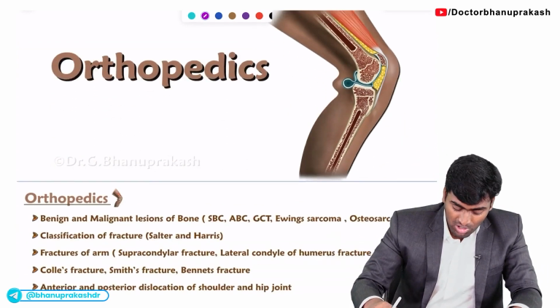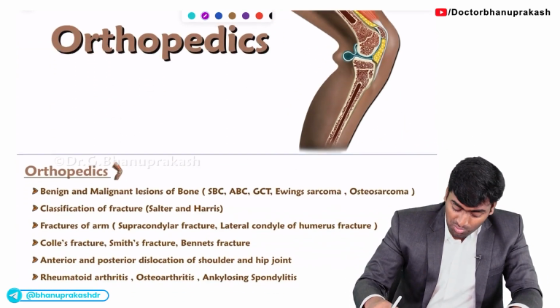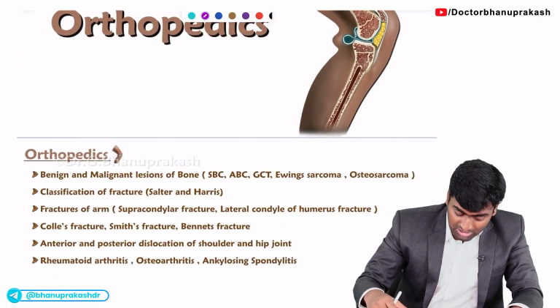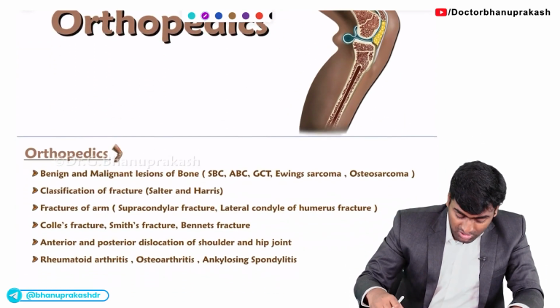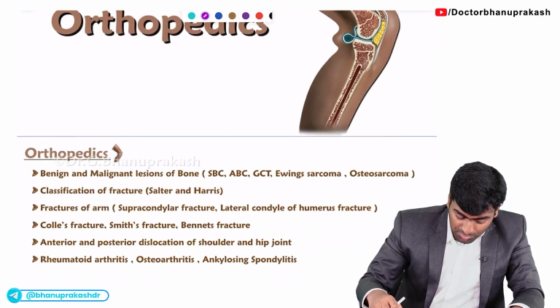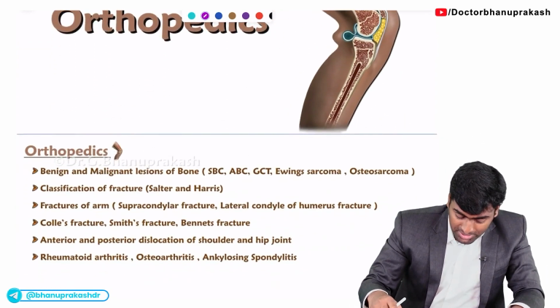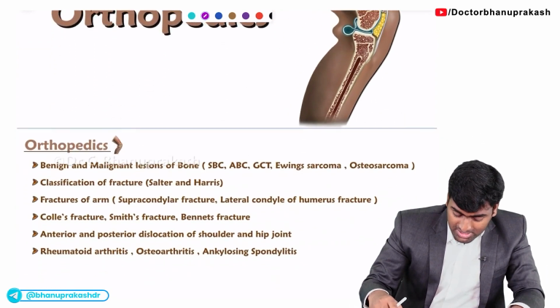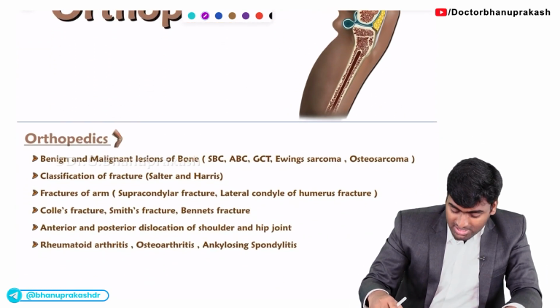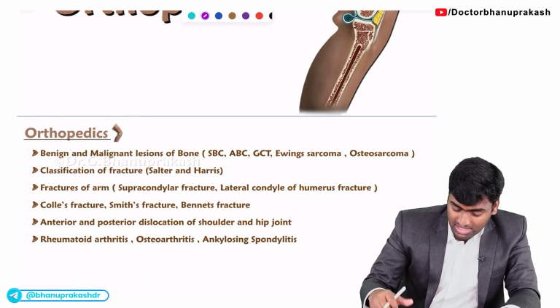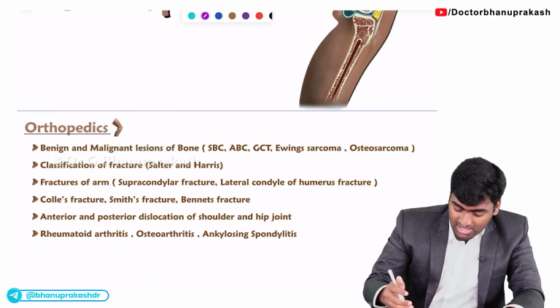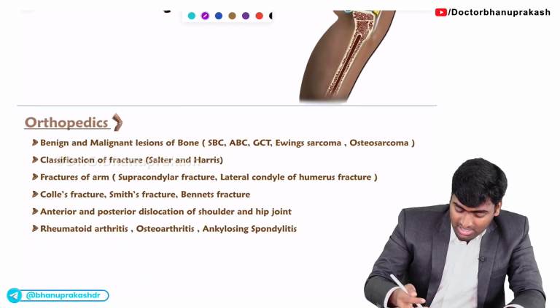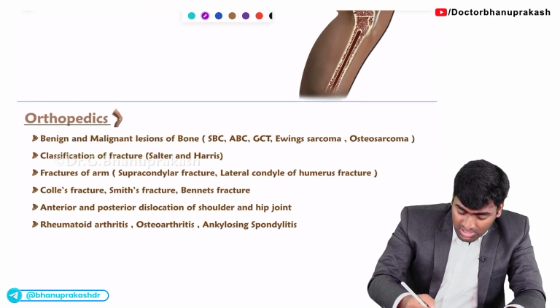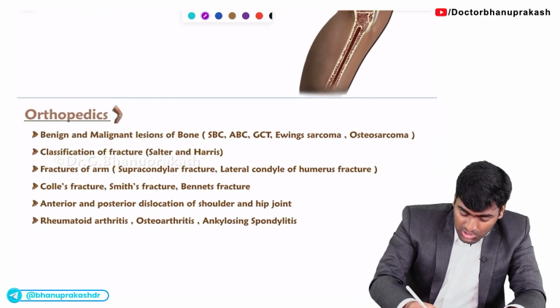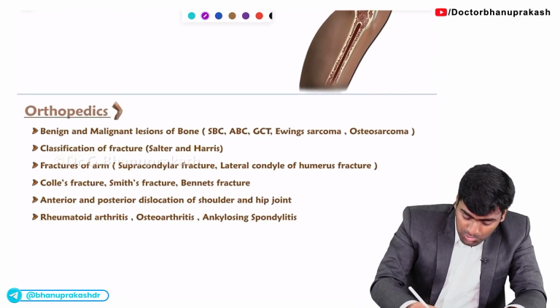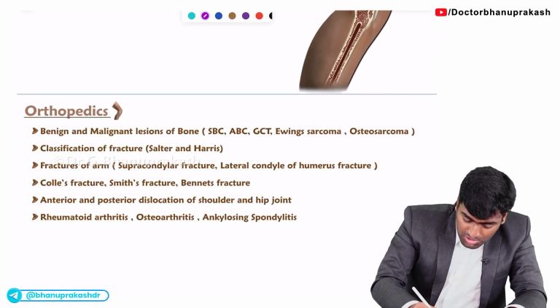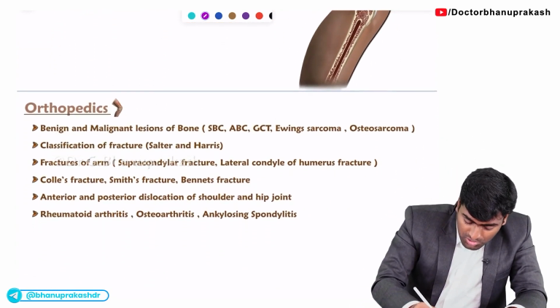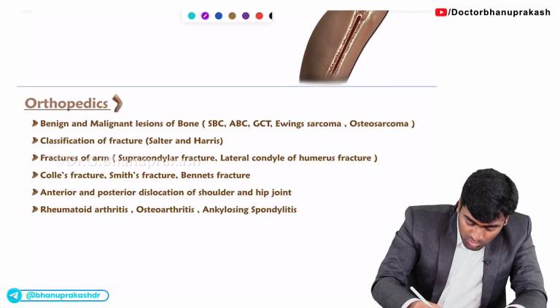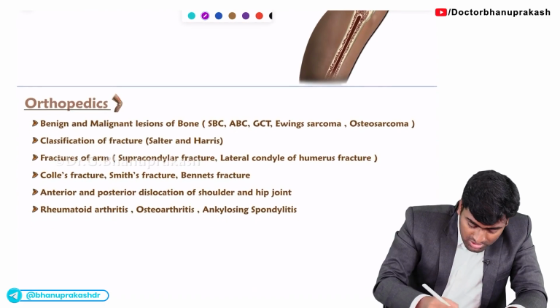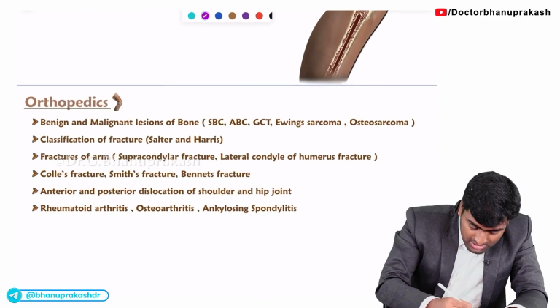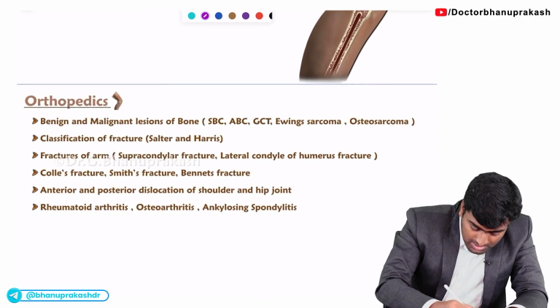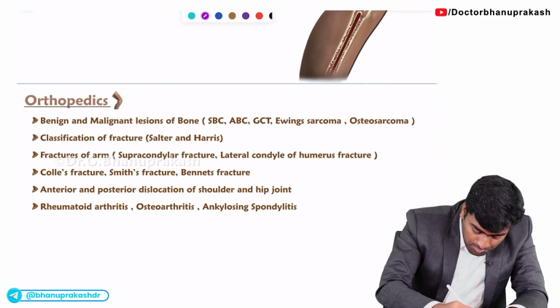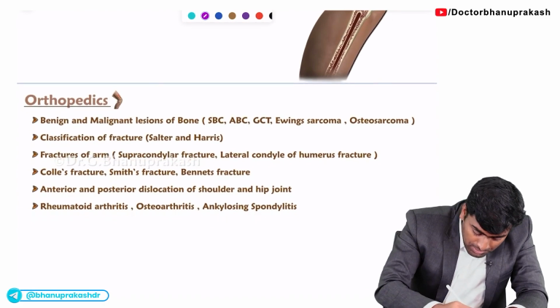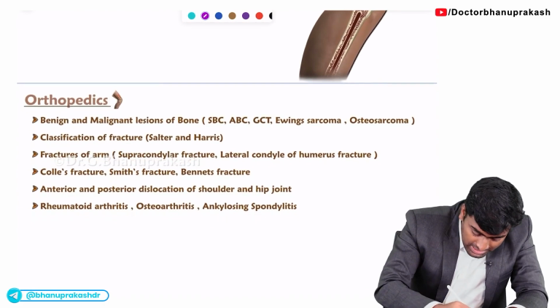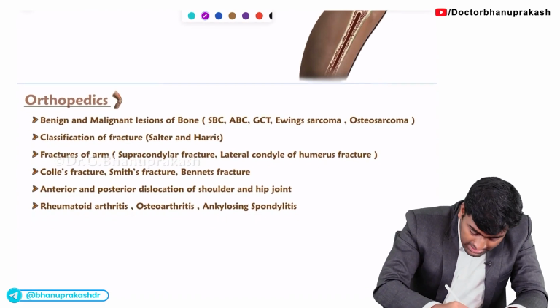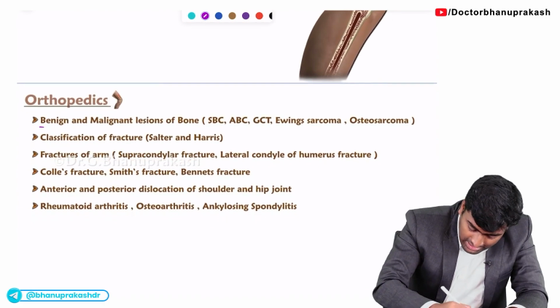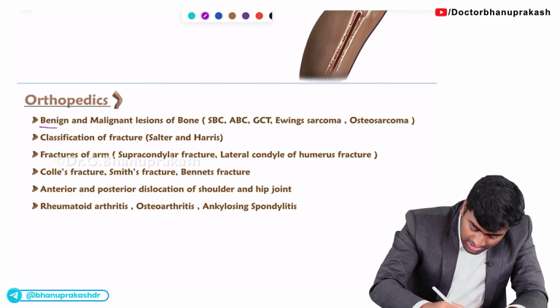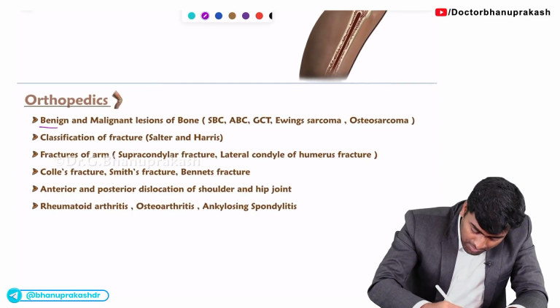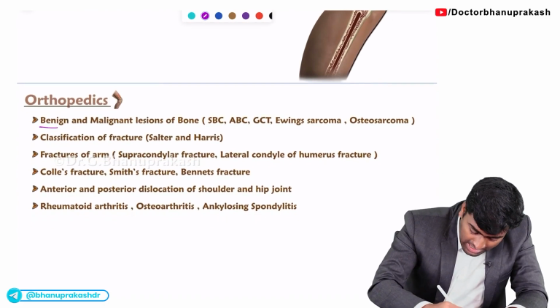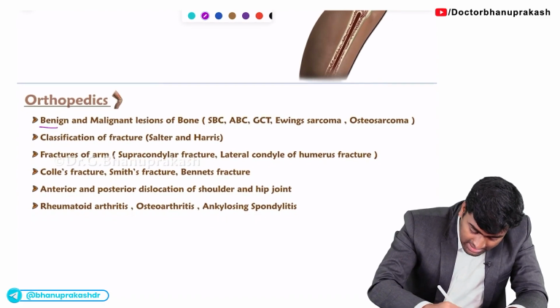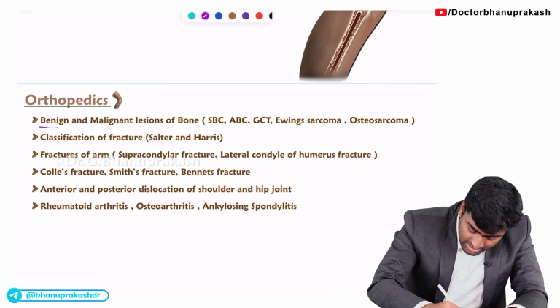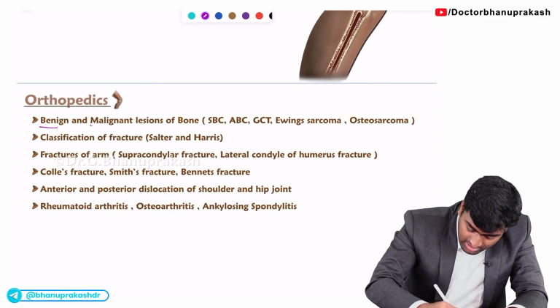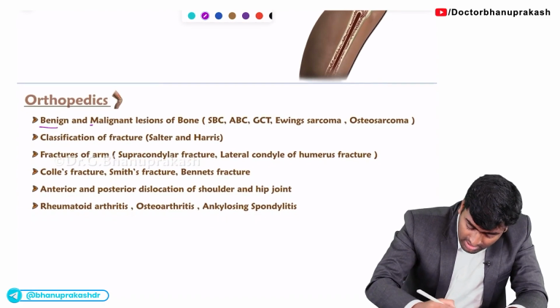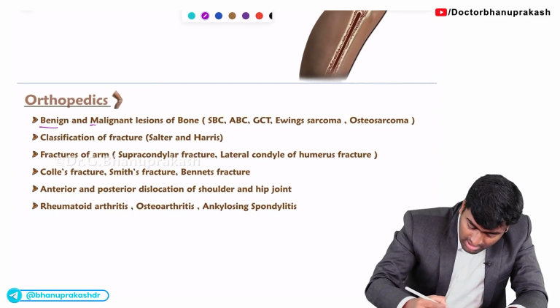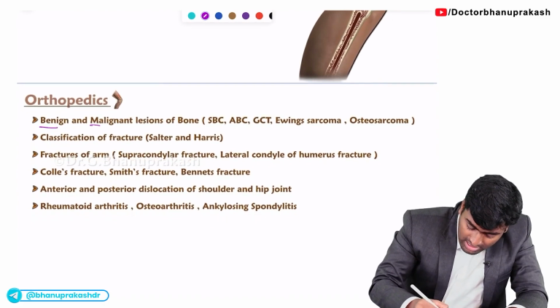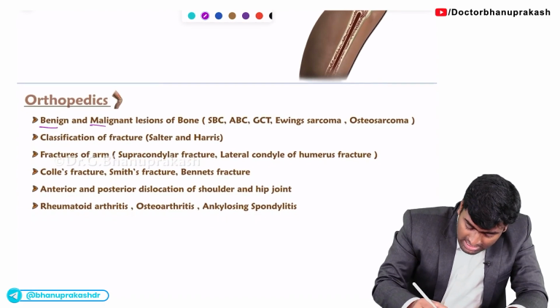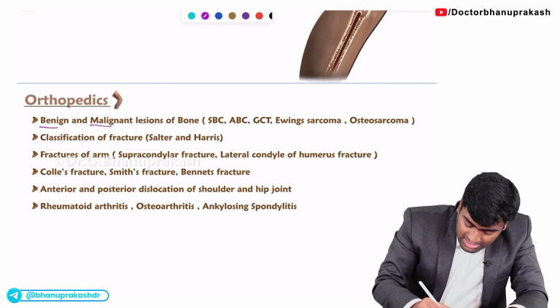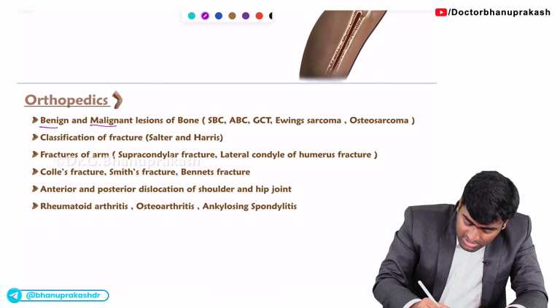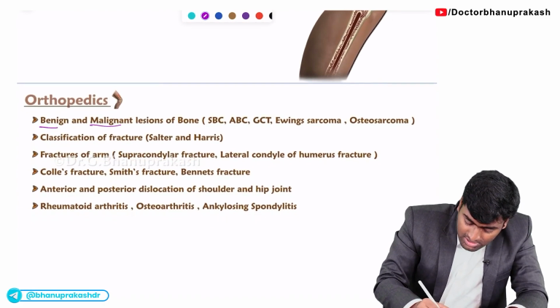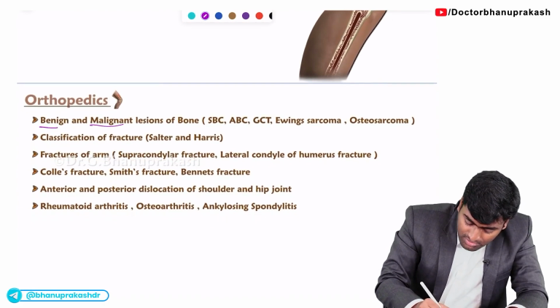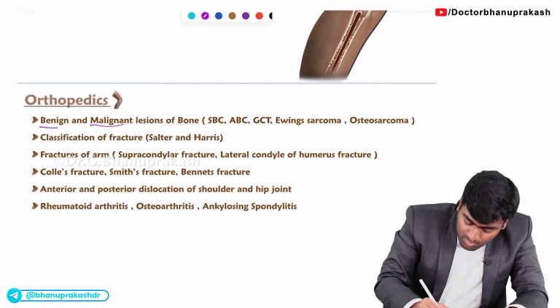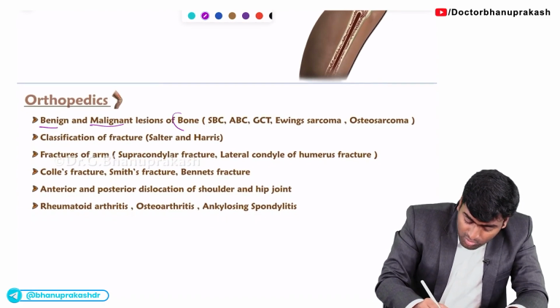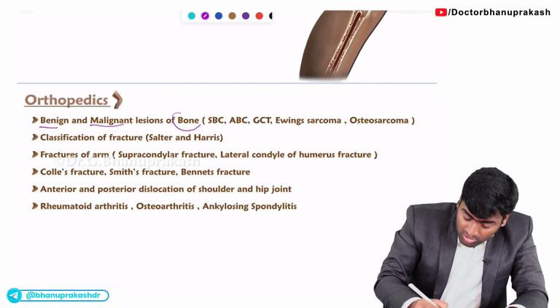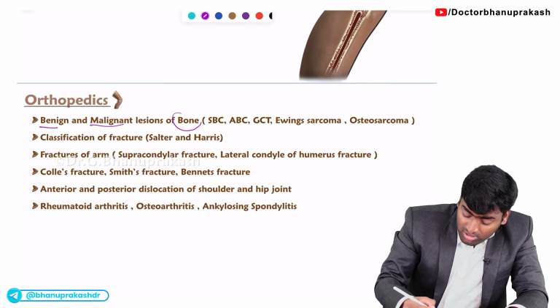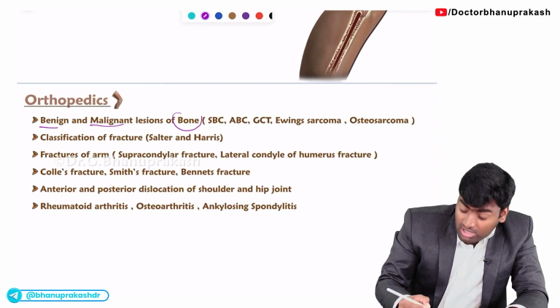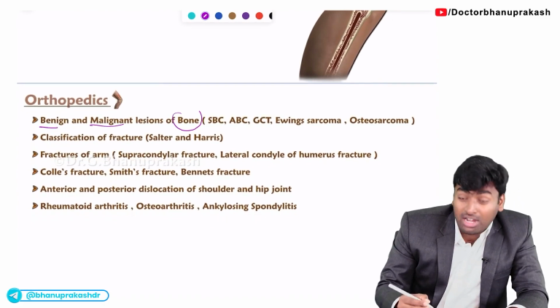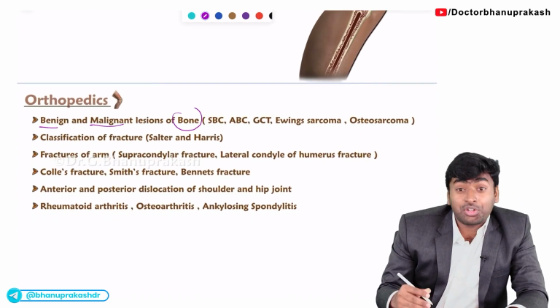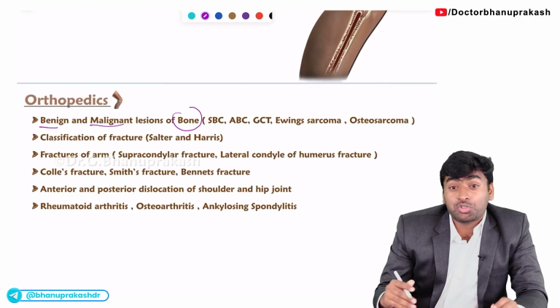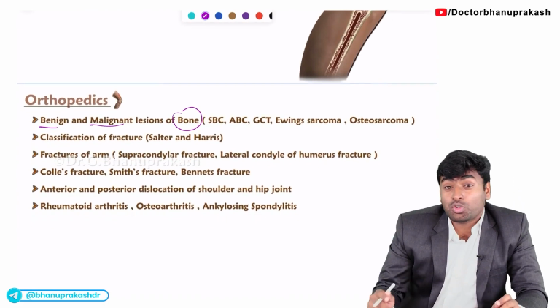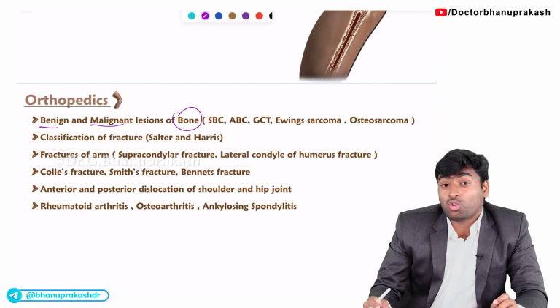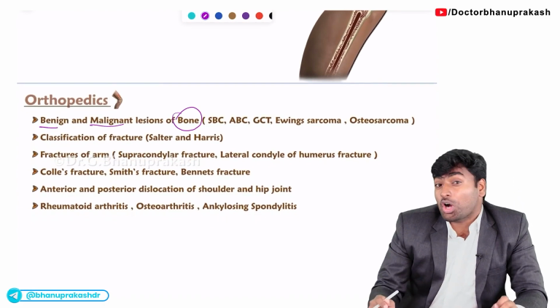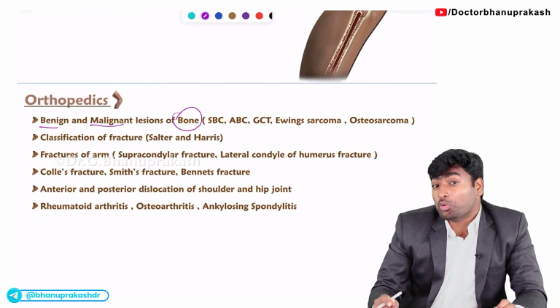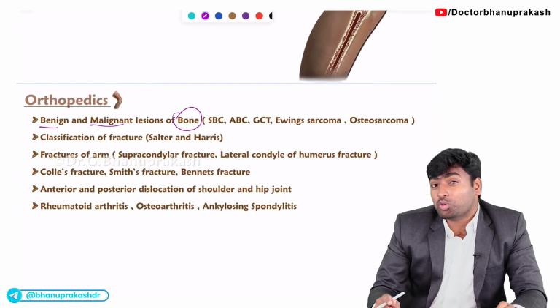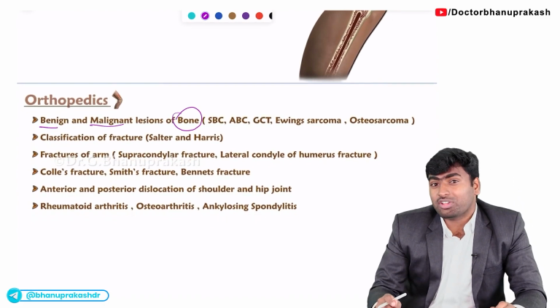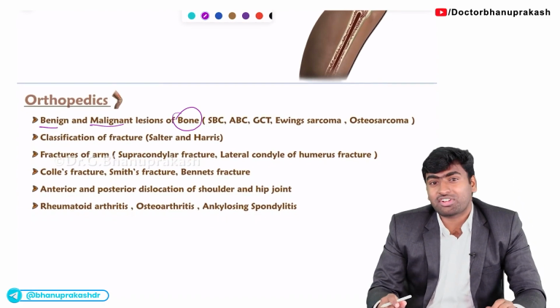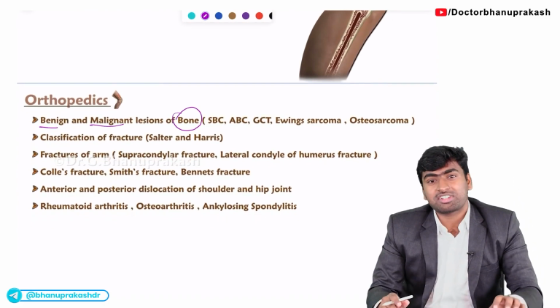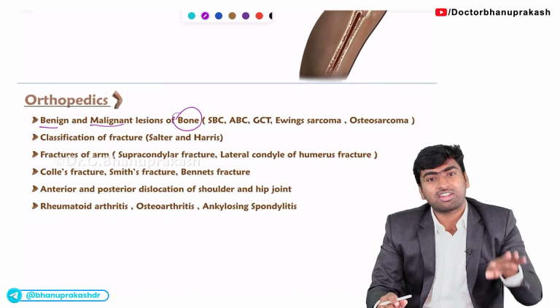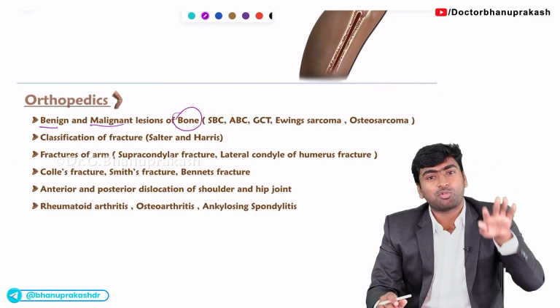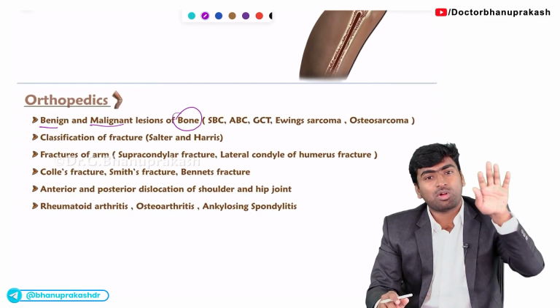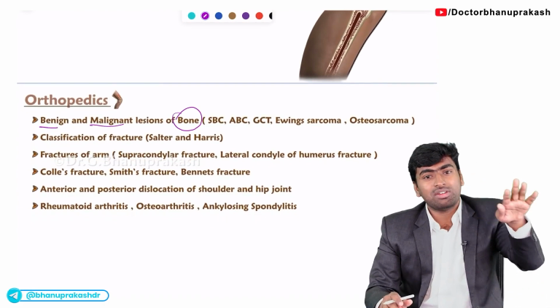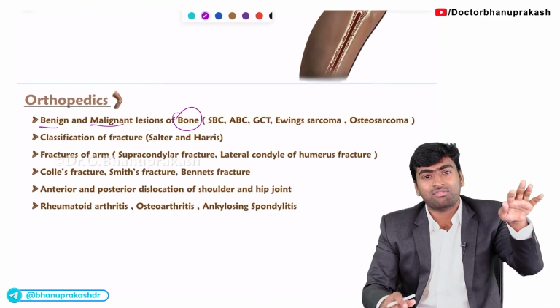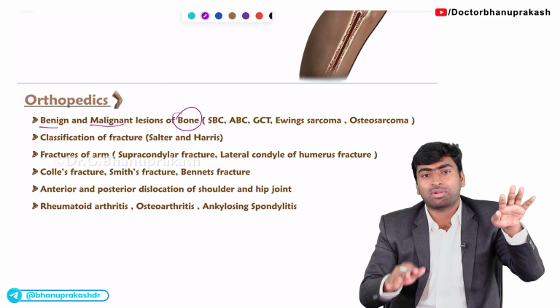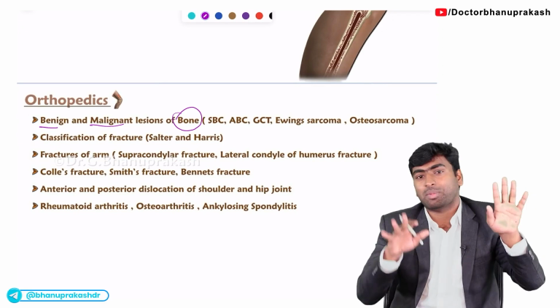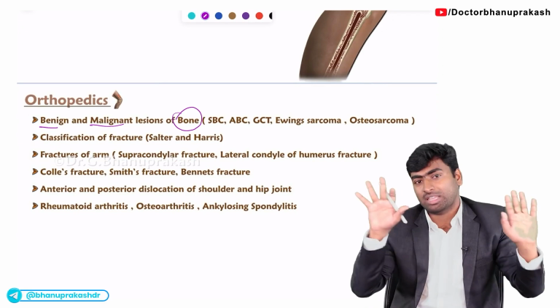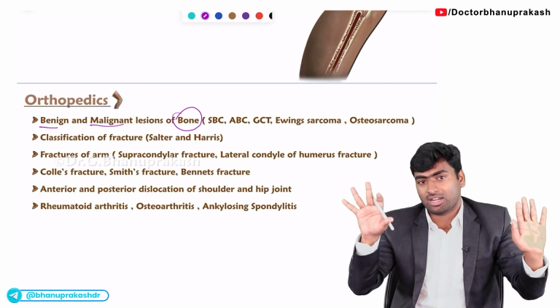What are the topics? You should know benign and malignant lesions of the bone, and you should know how to differentiate one from the other.